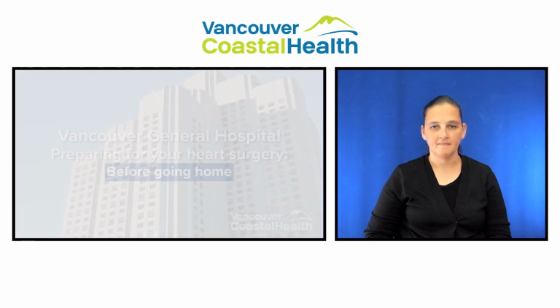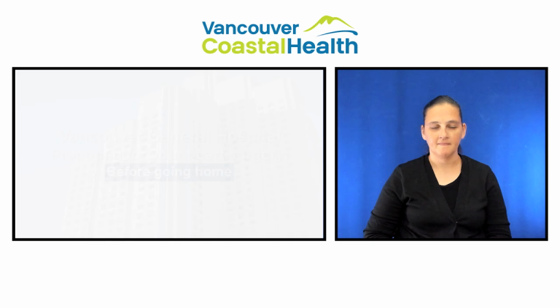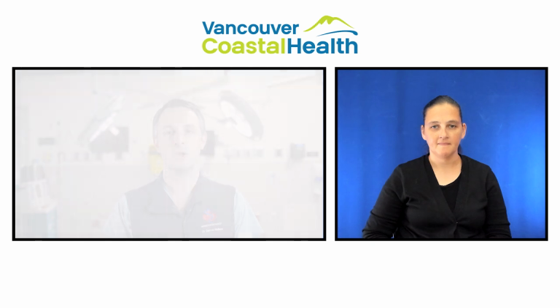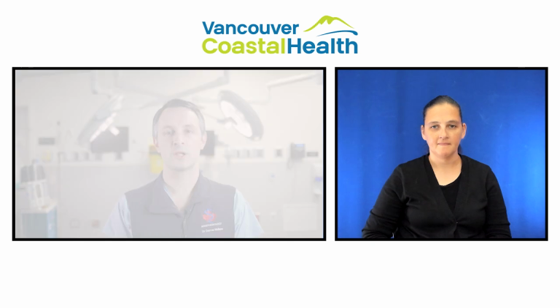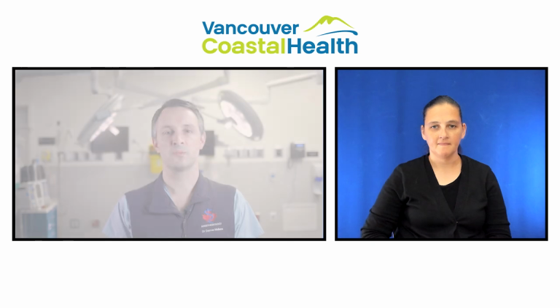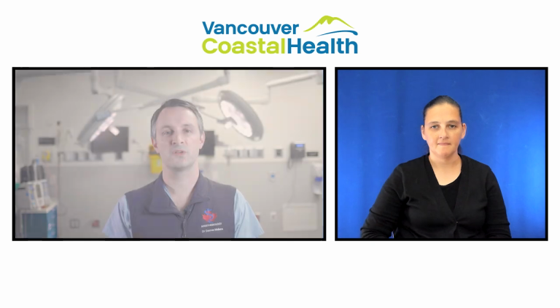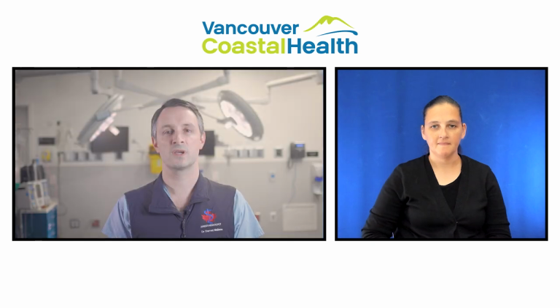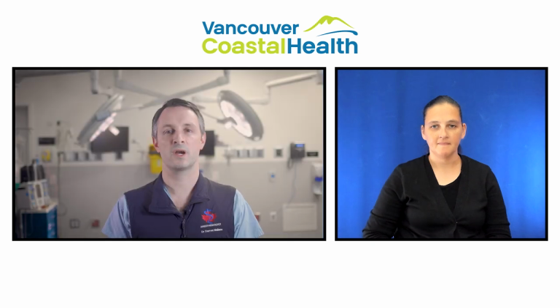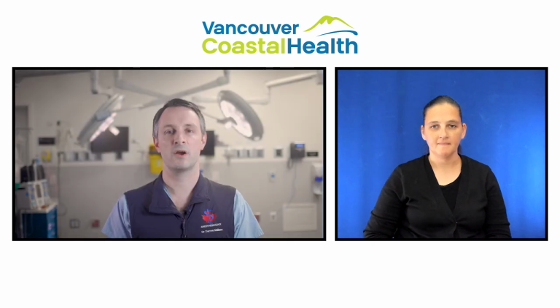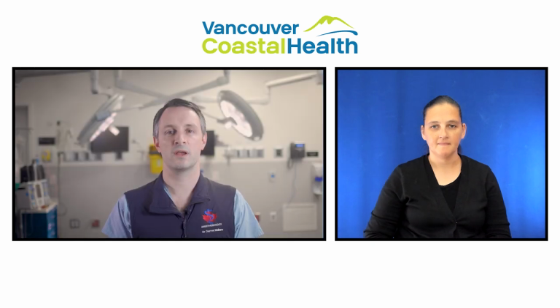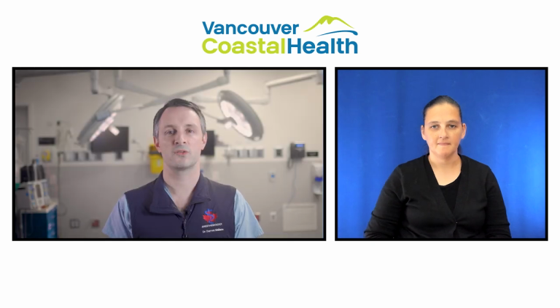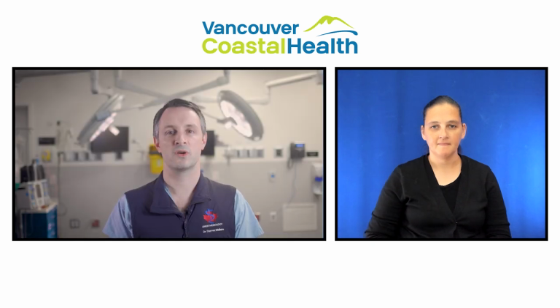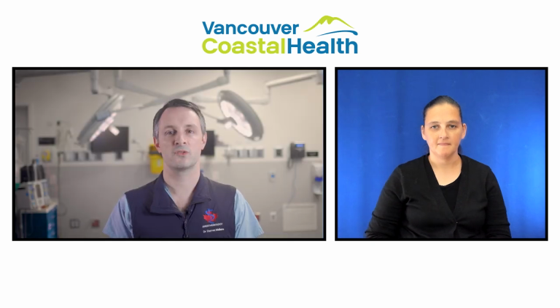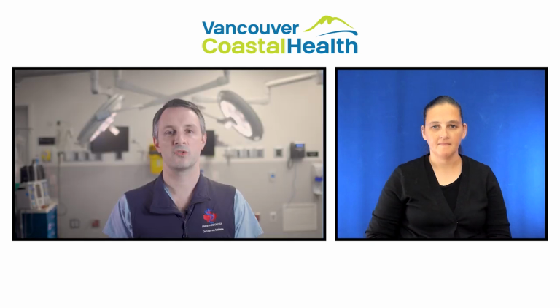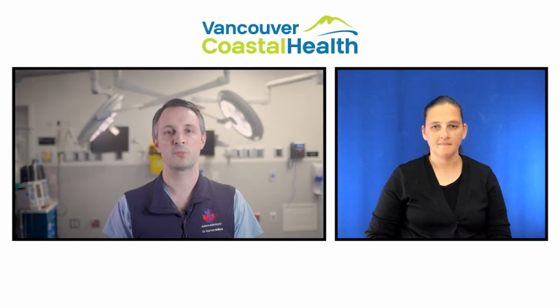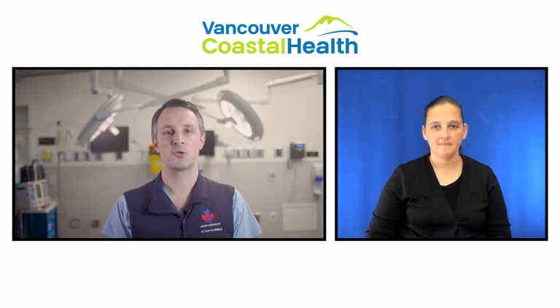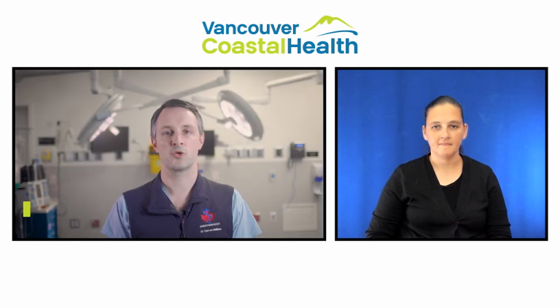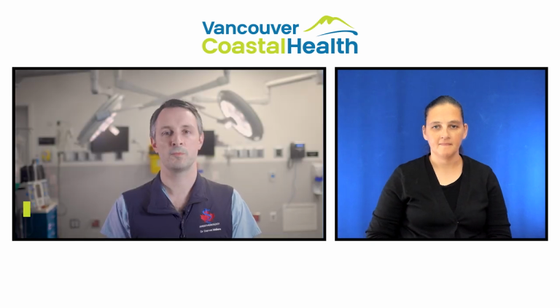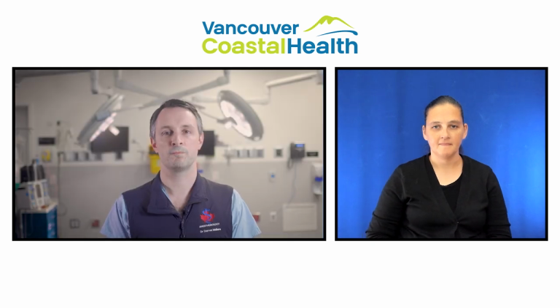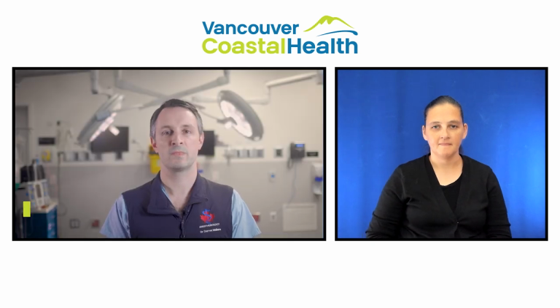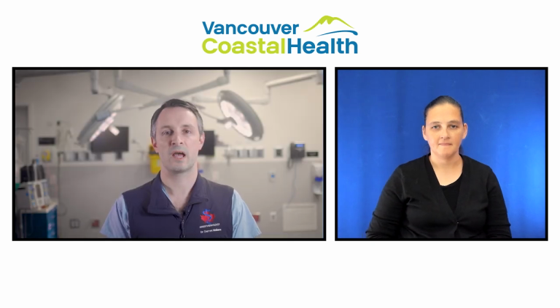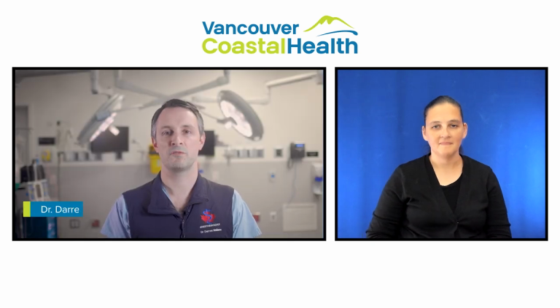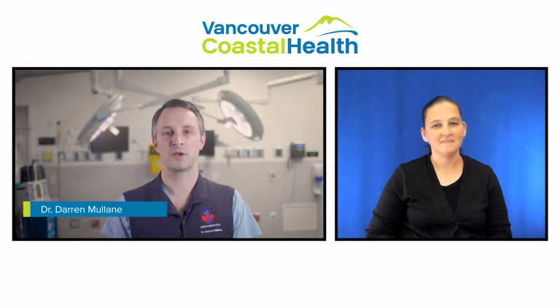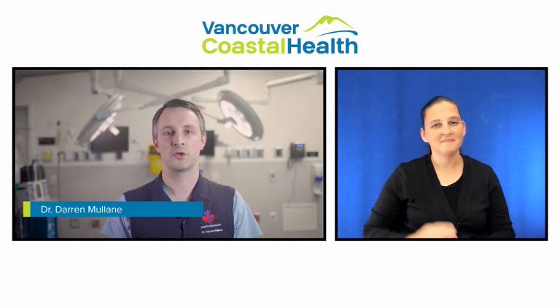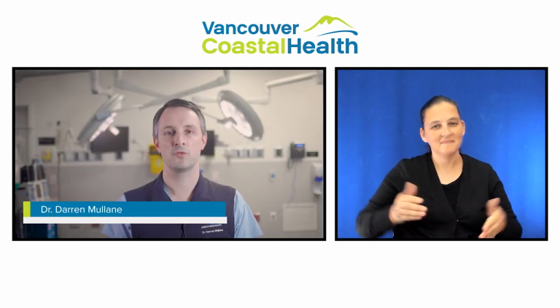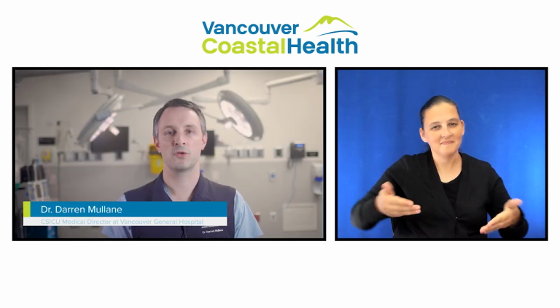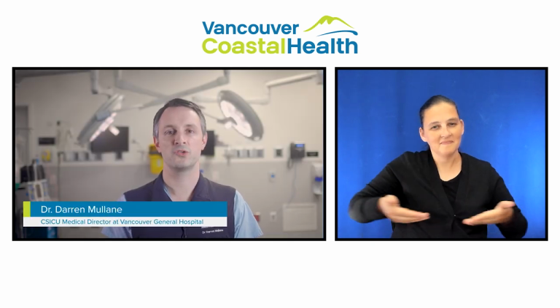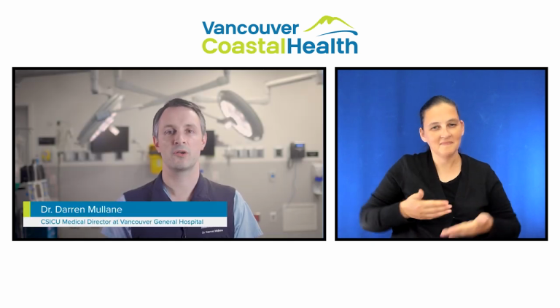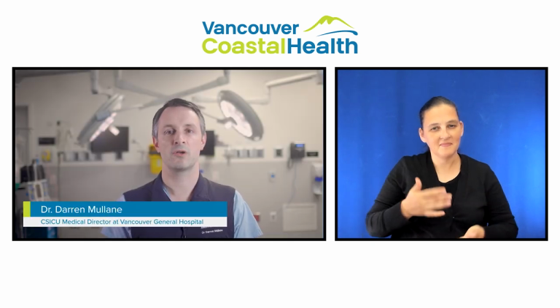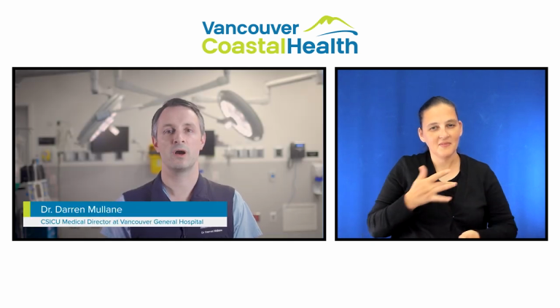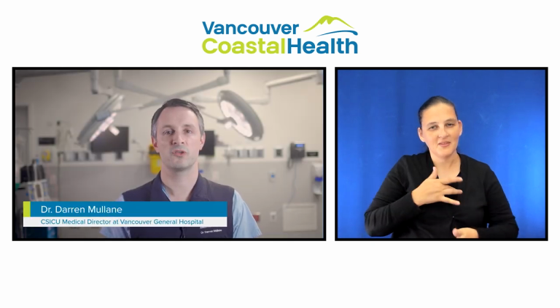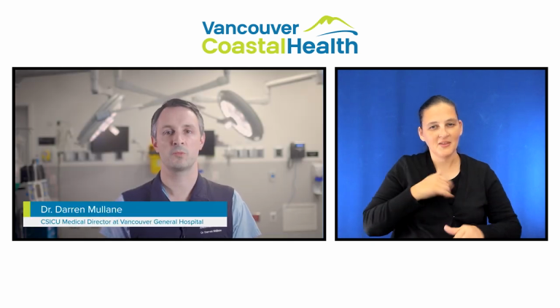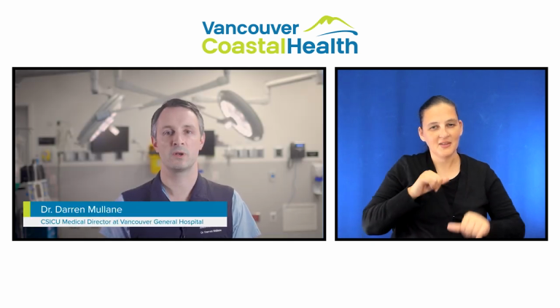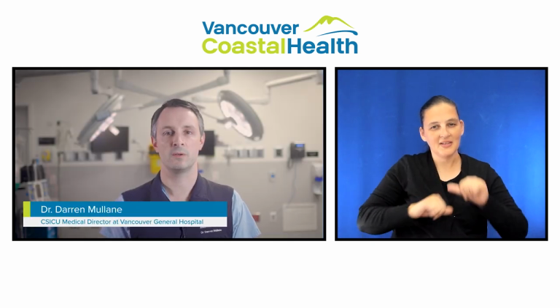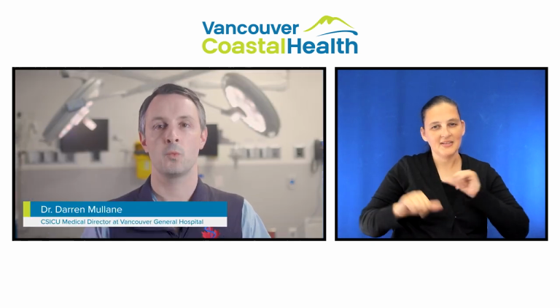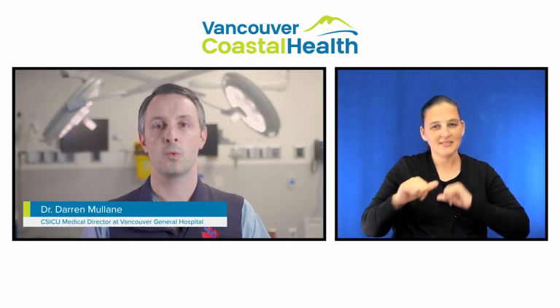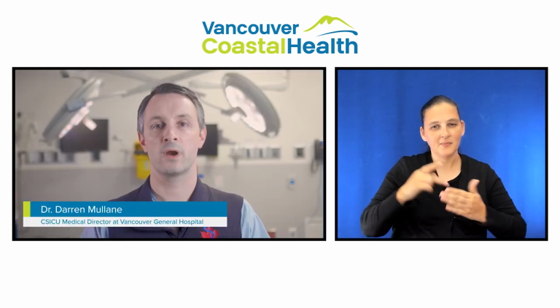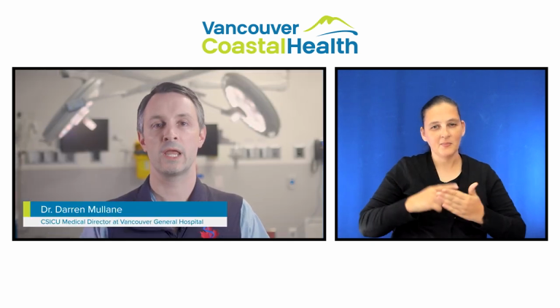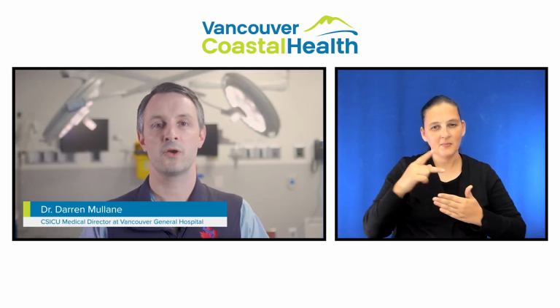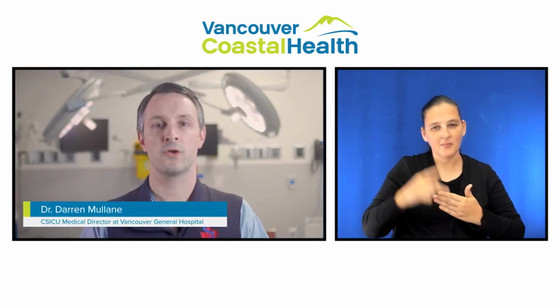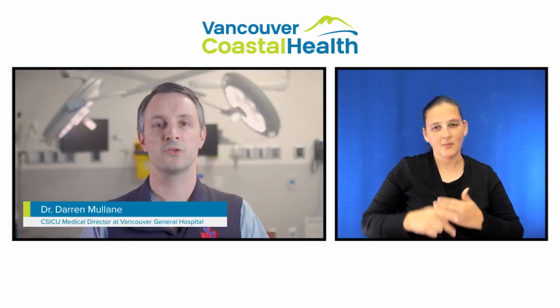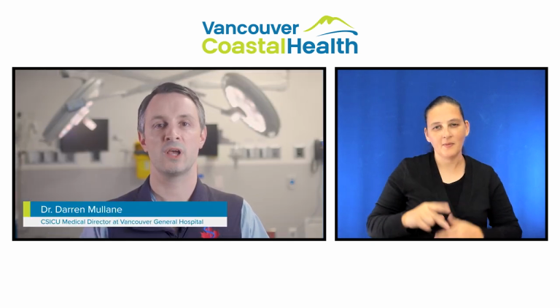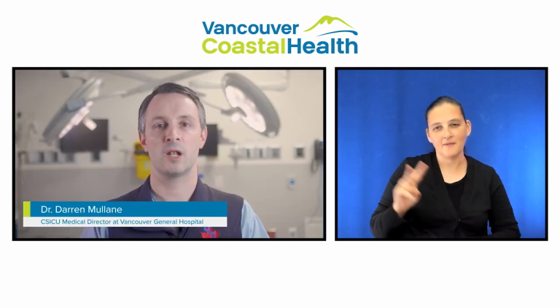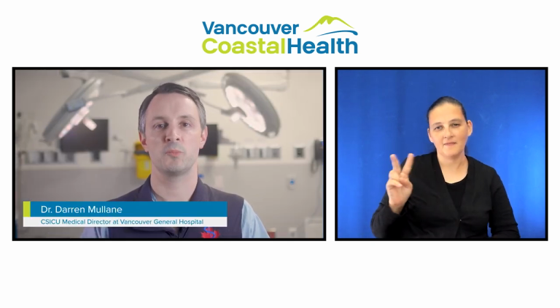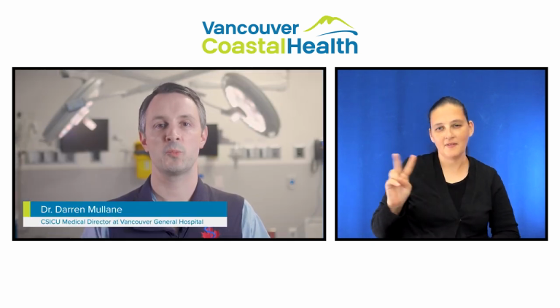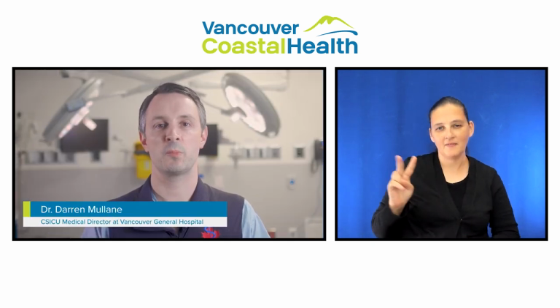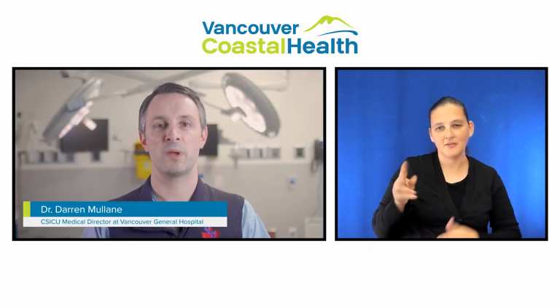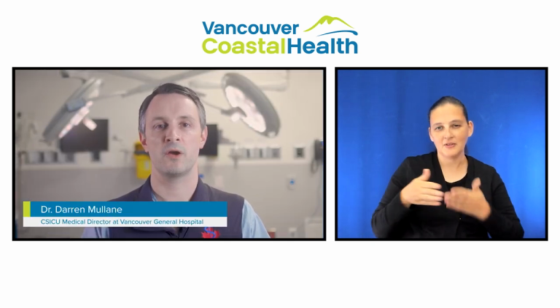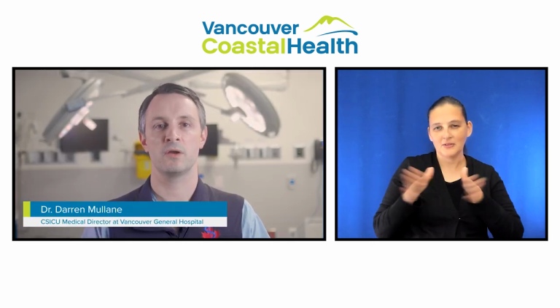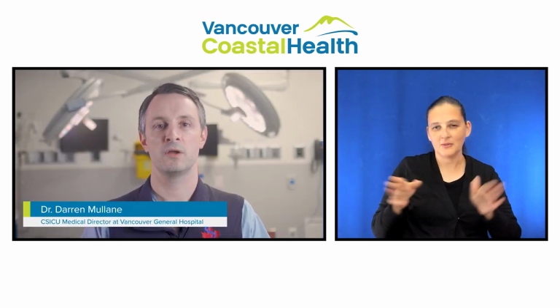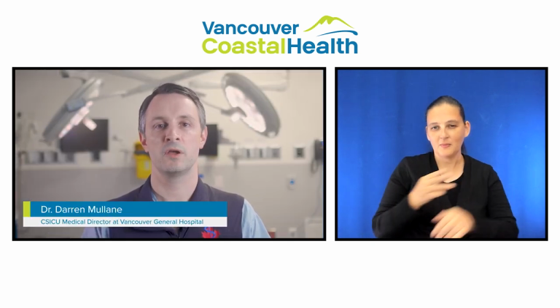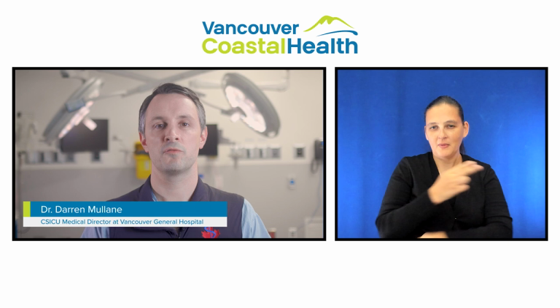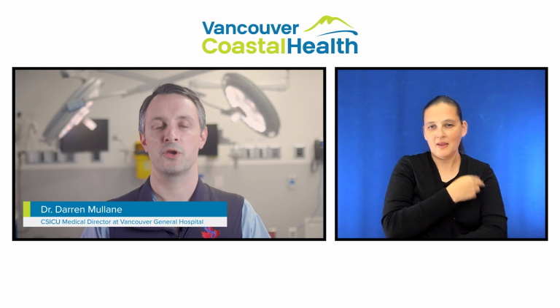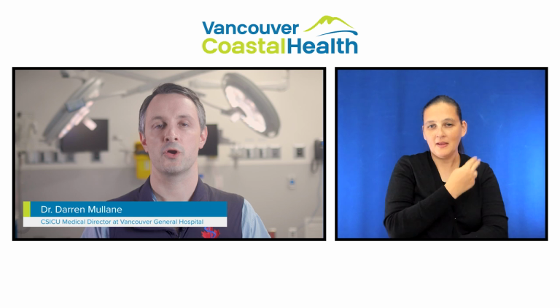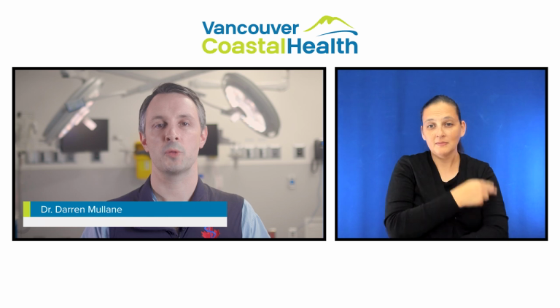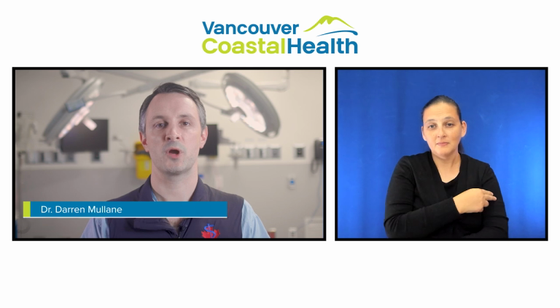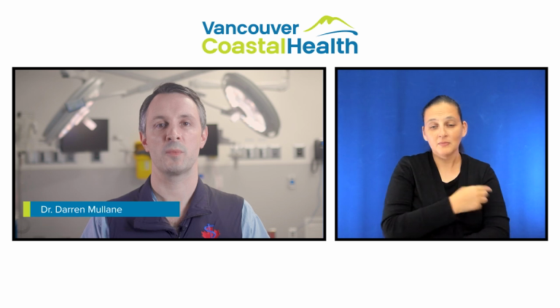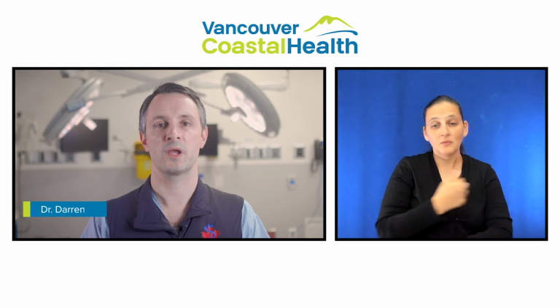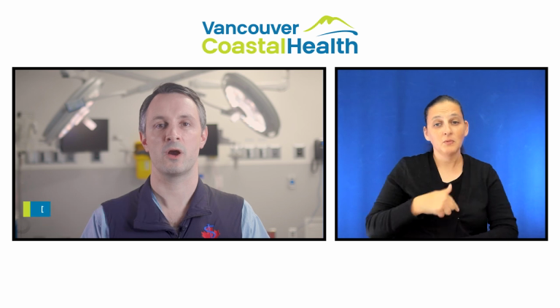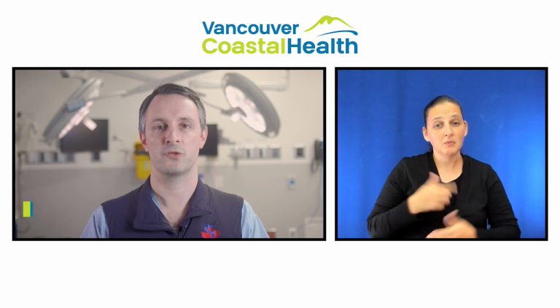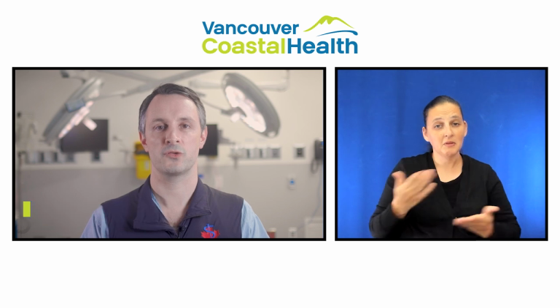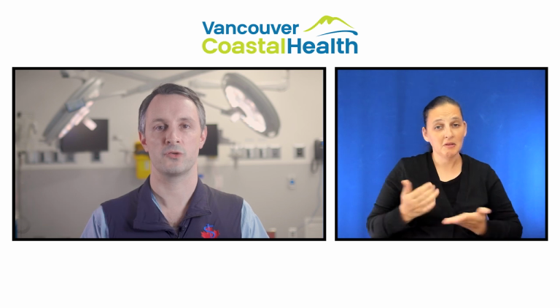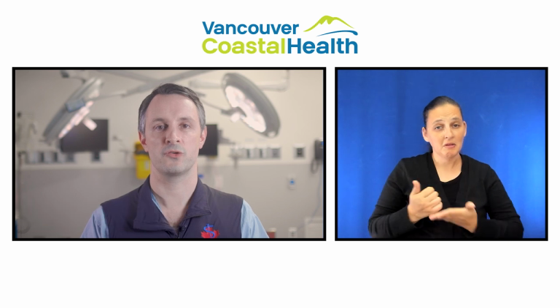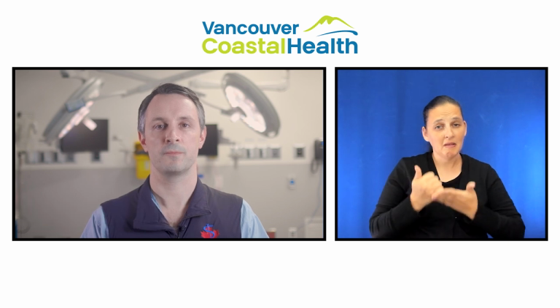Welcome to the Cardiac Sciences Program at Vancouver General Hospital. We're here to help you prepare for your upcoming heart surgery.